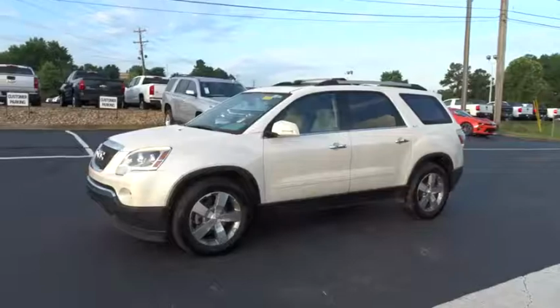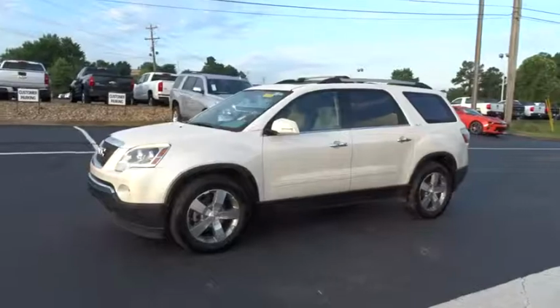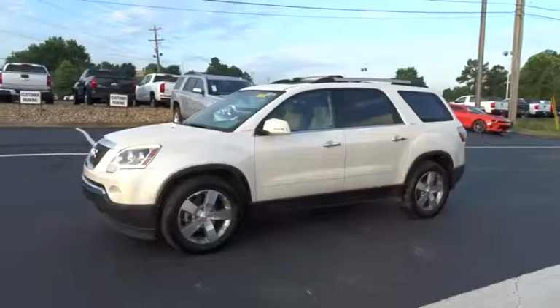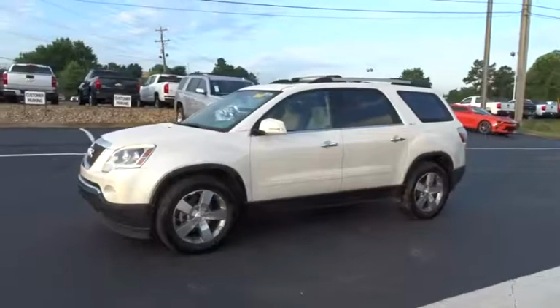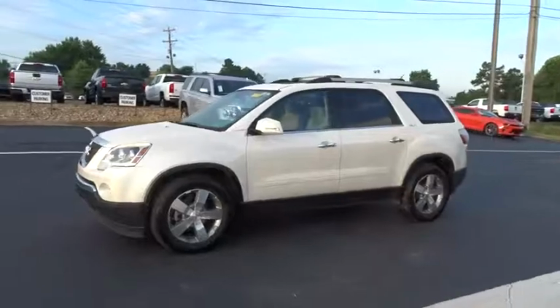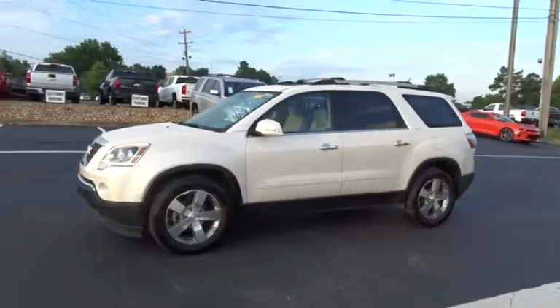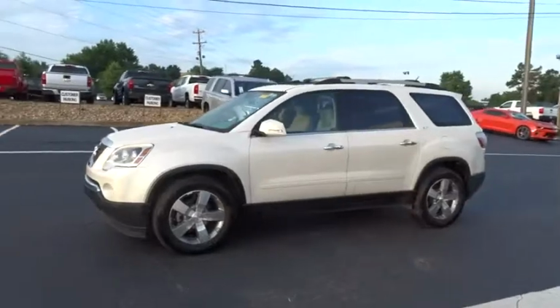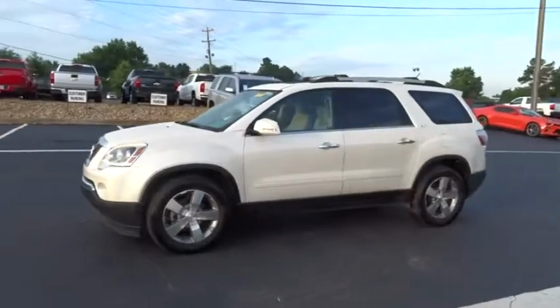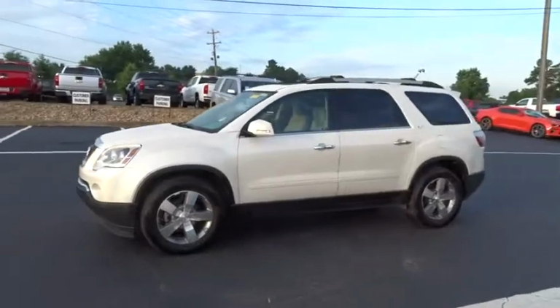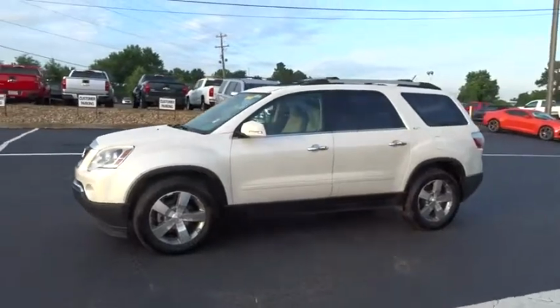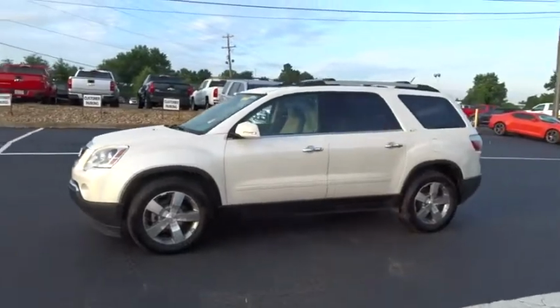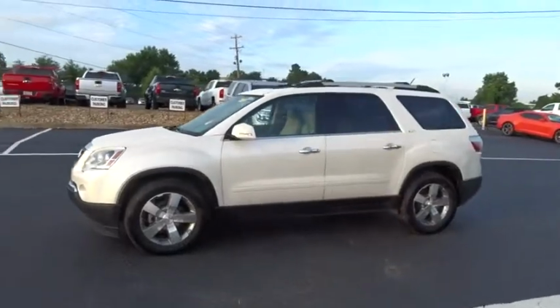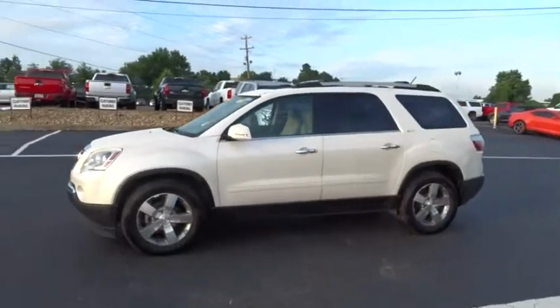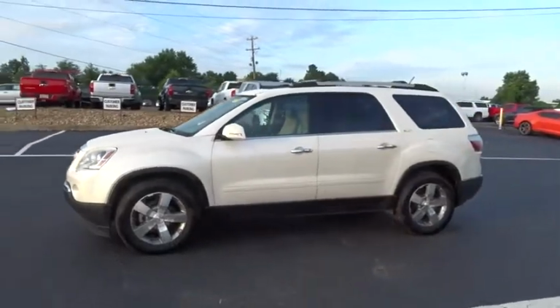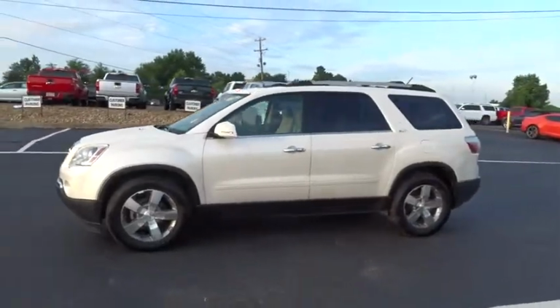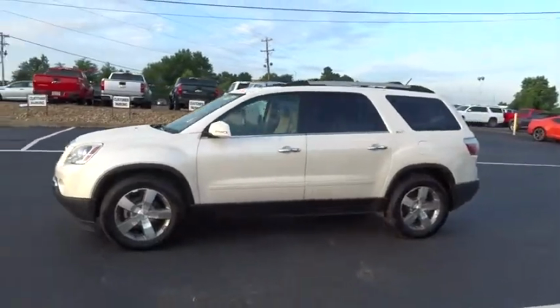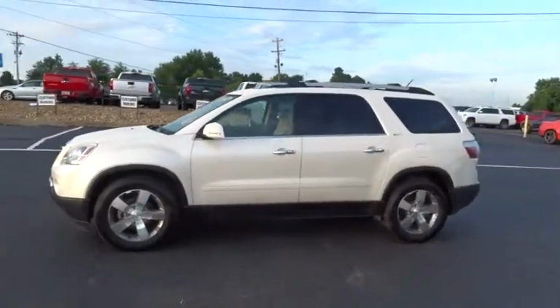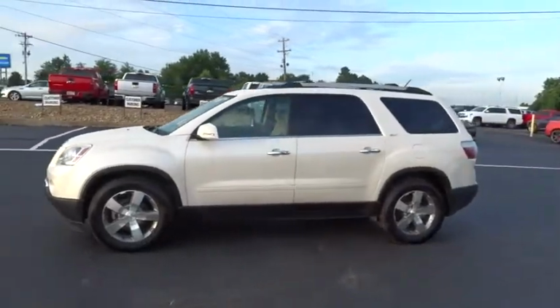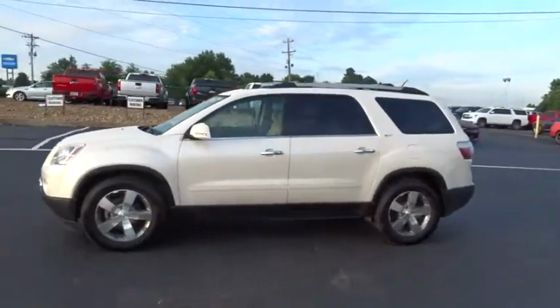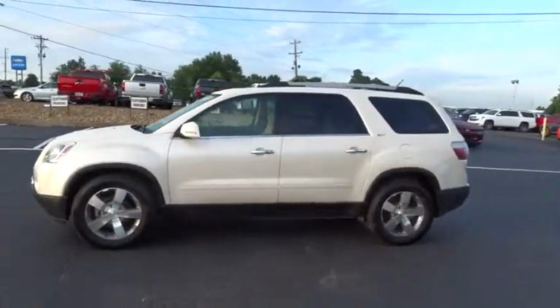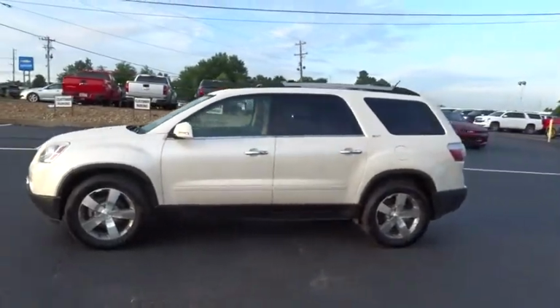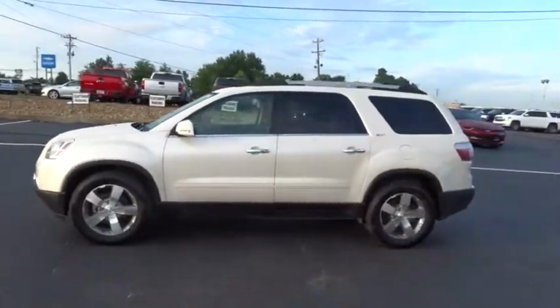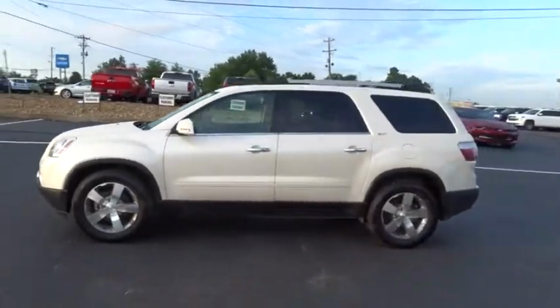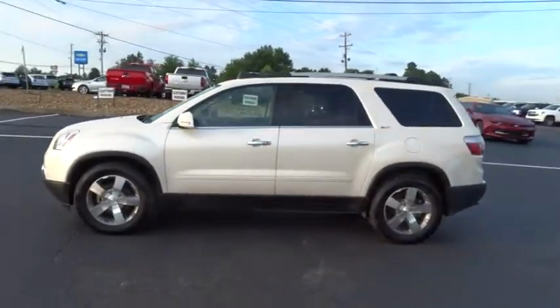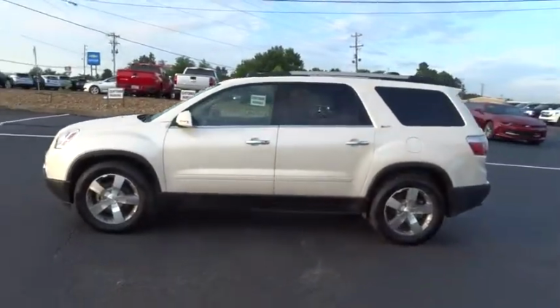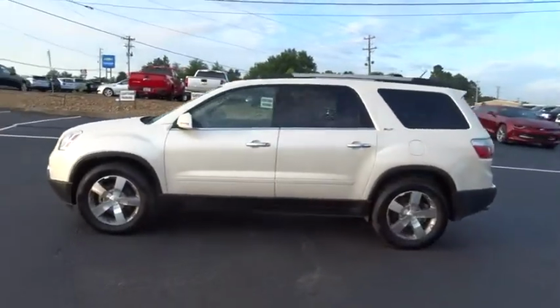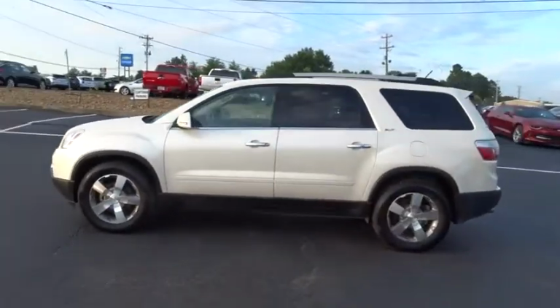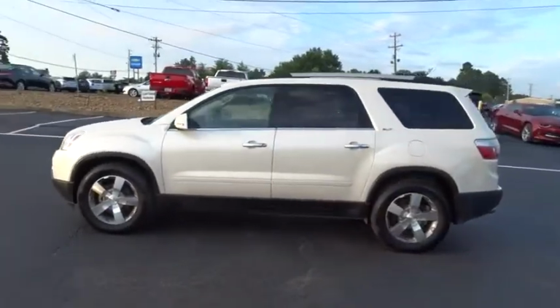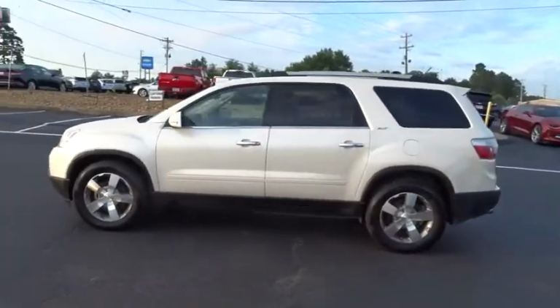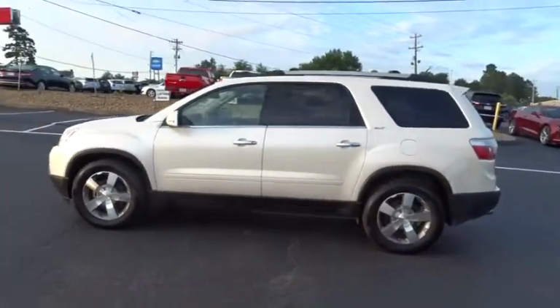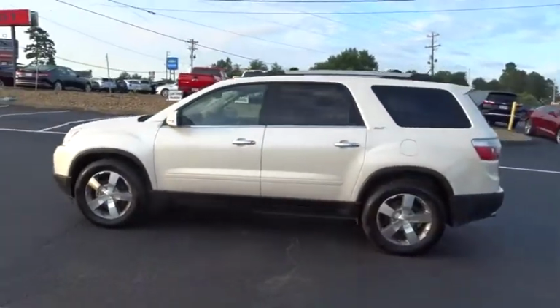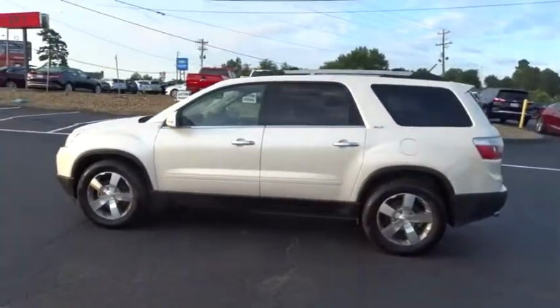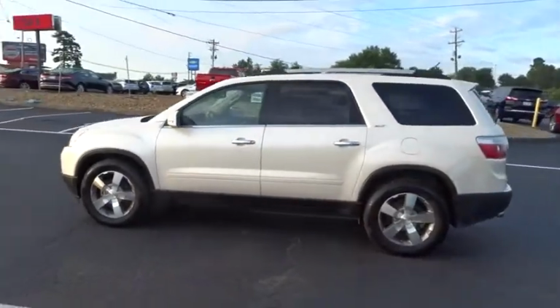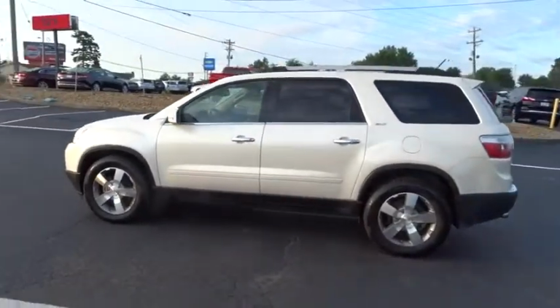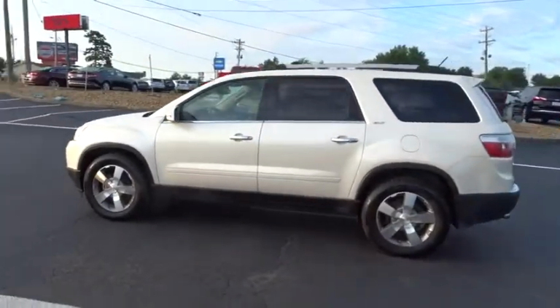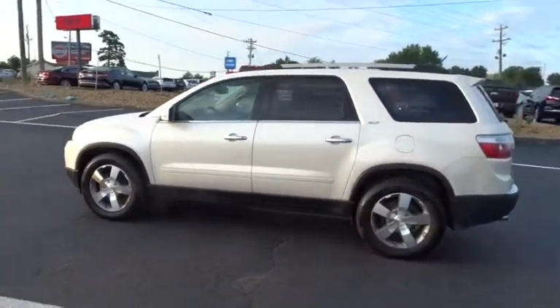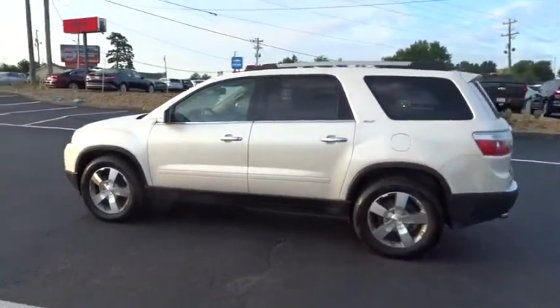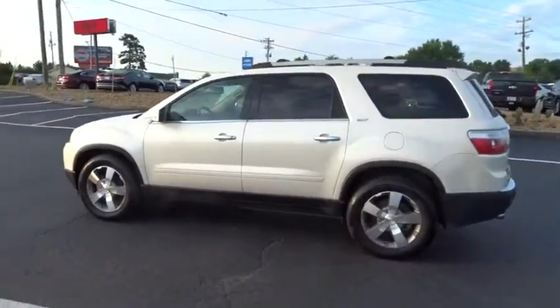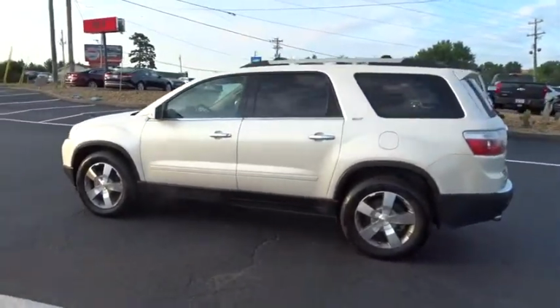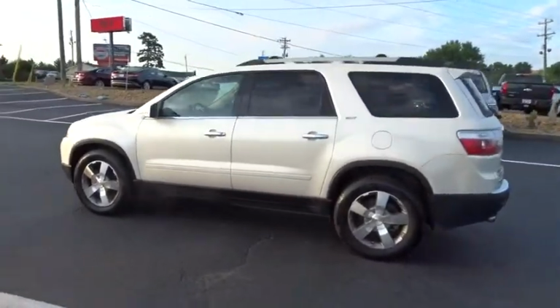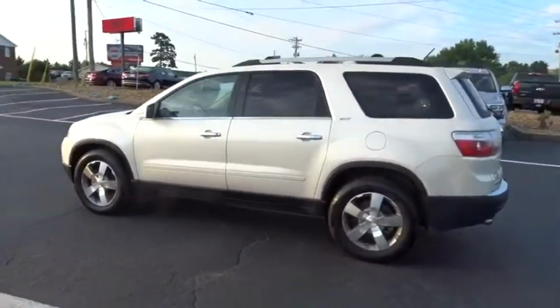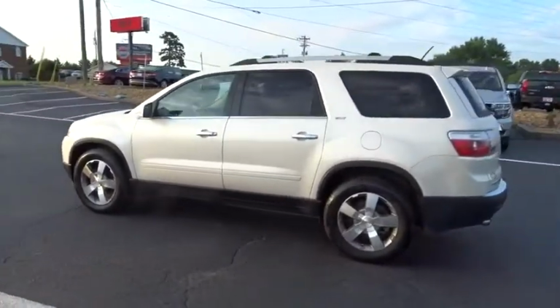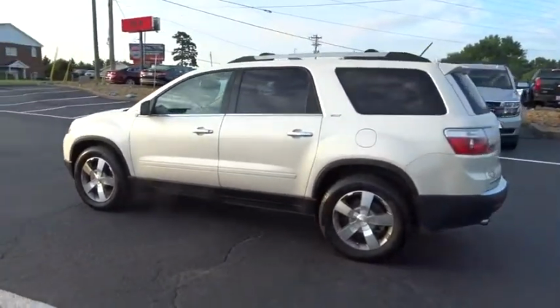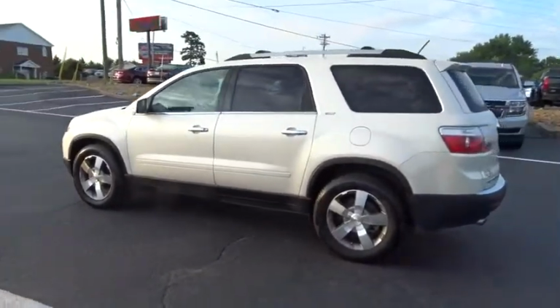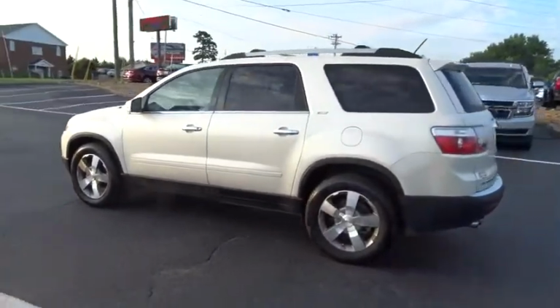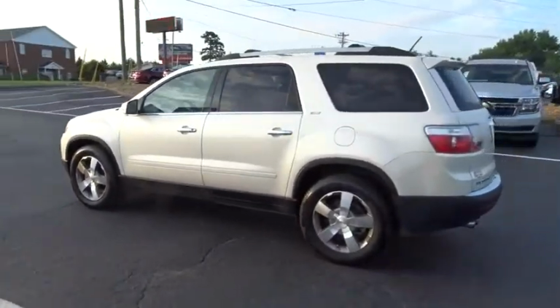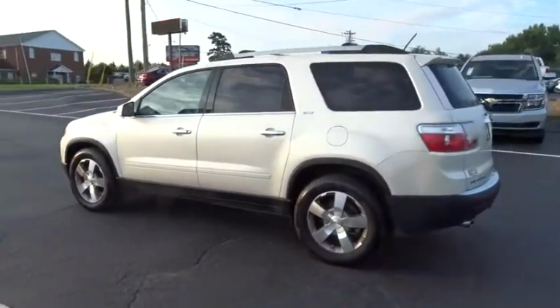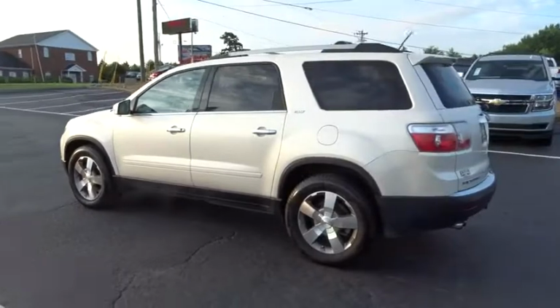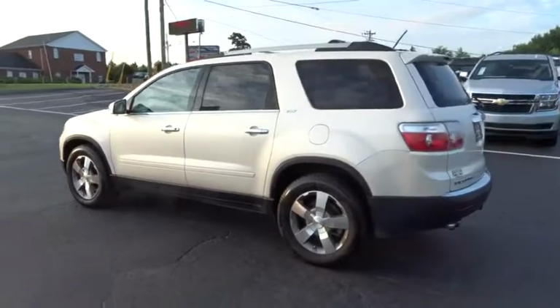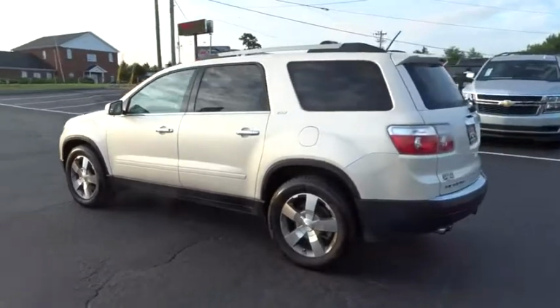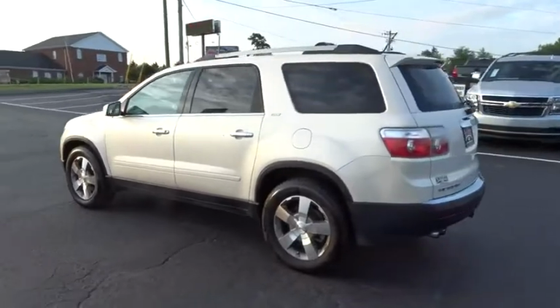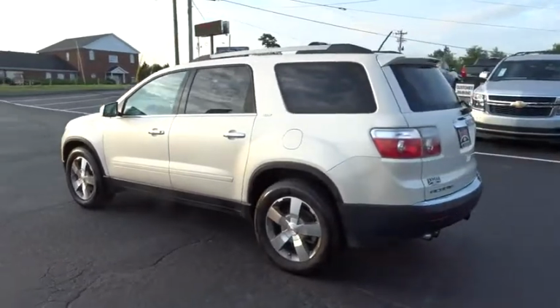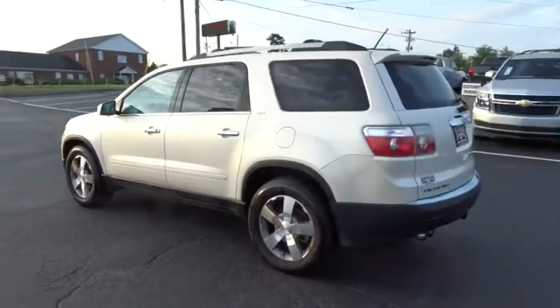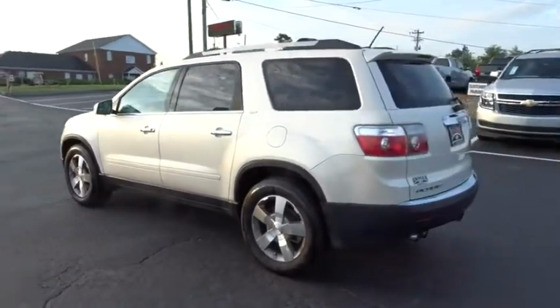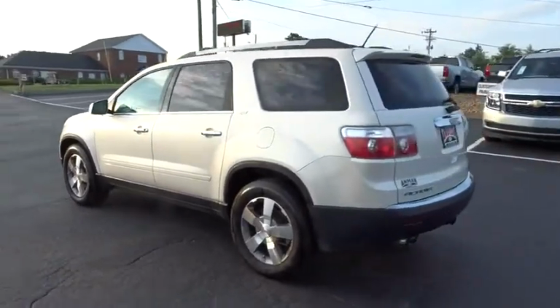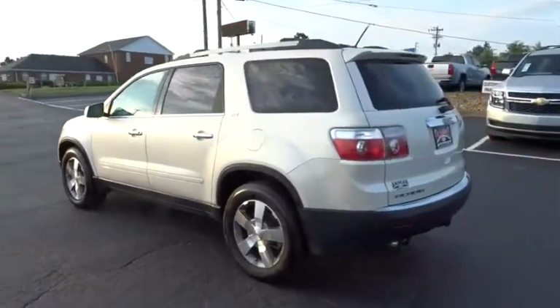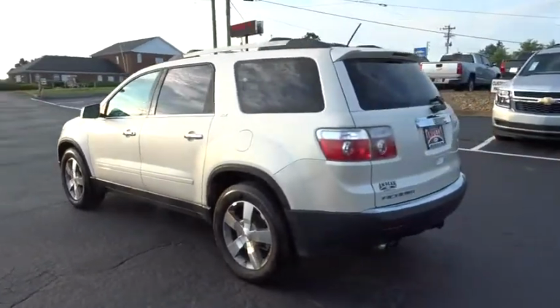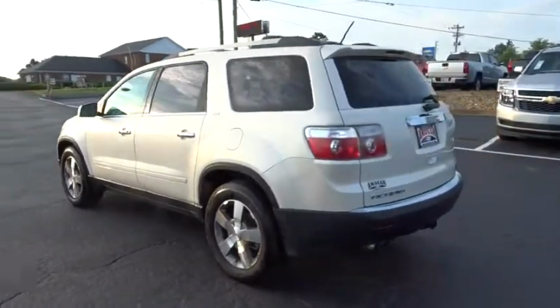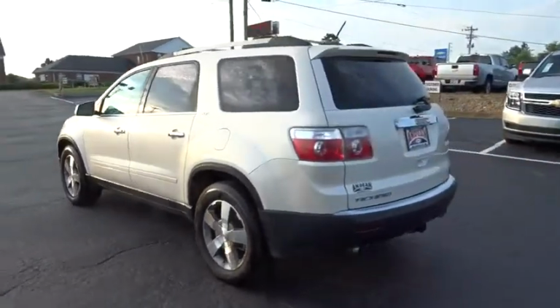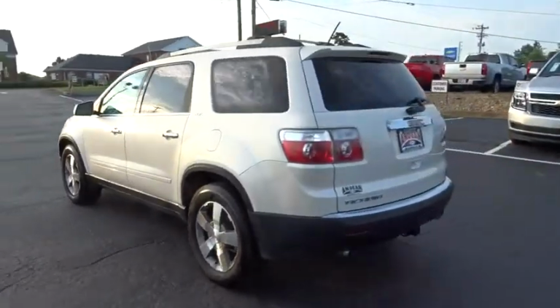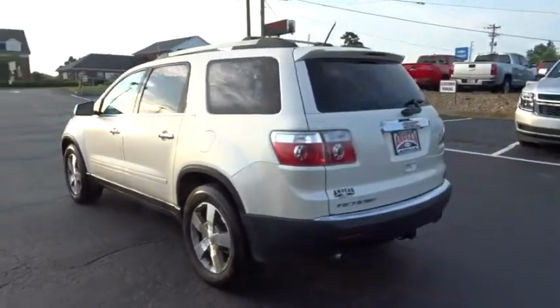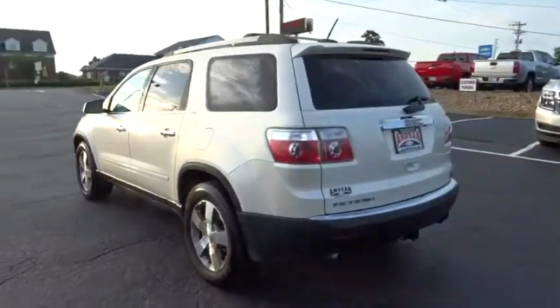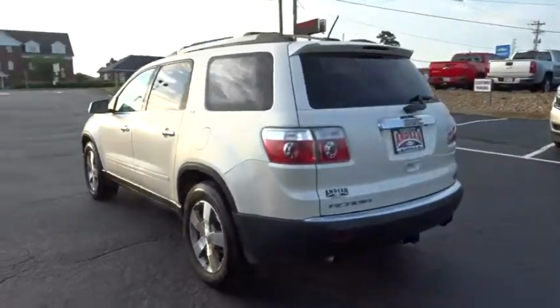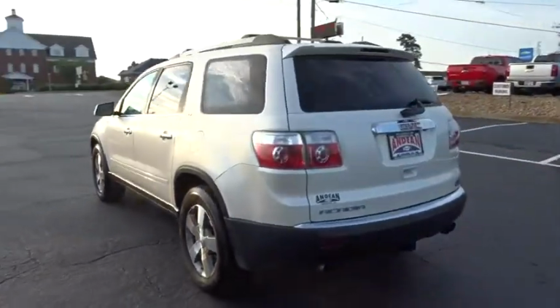2011 GMC Acadia. The GMC Acadia is great capability coupled with exceptional safety.